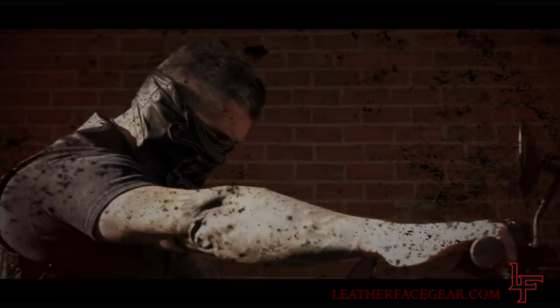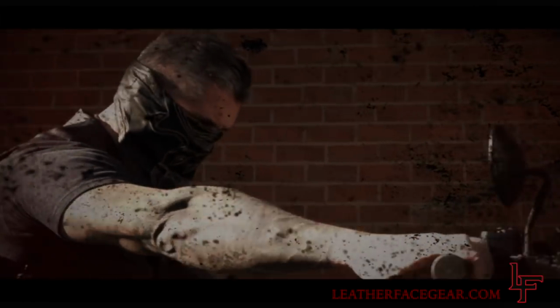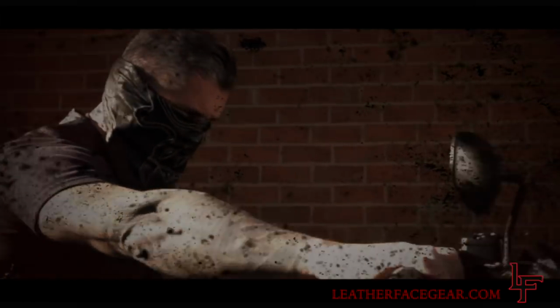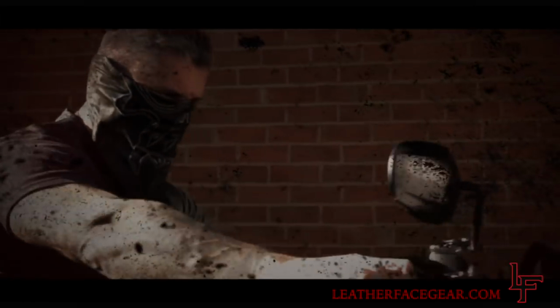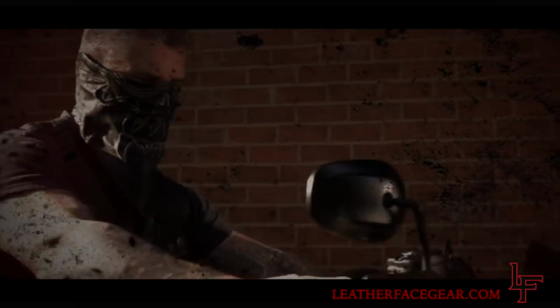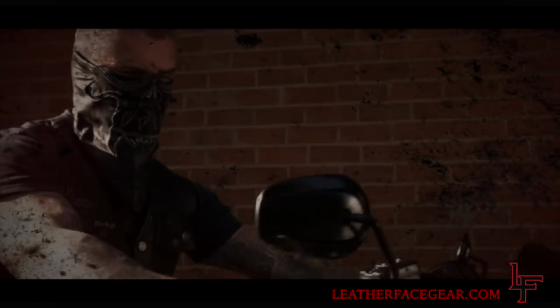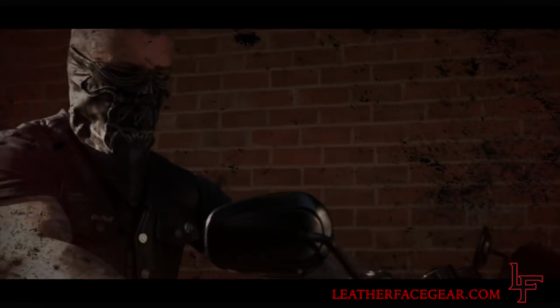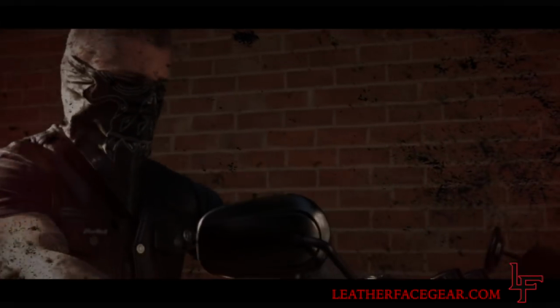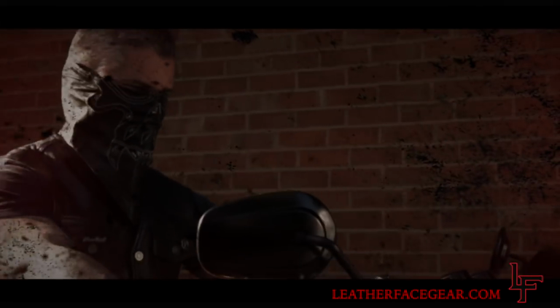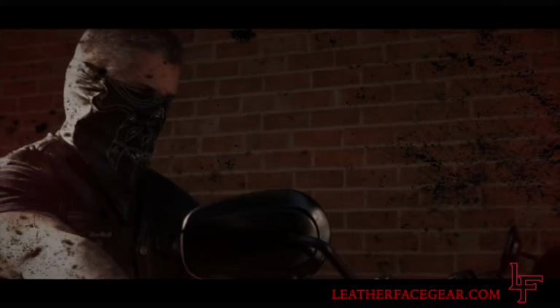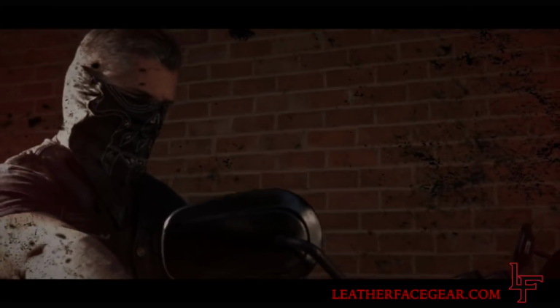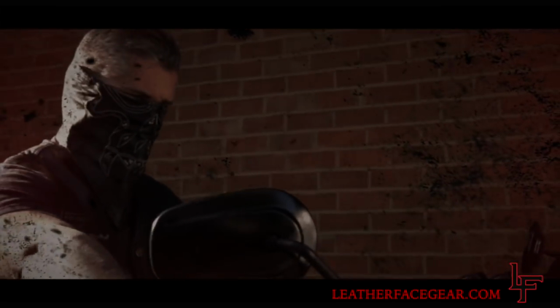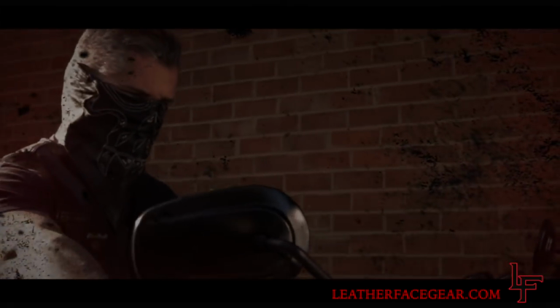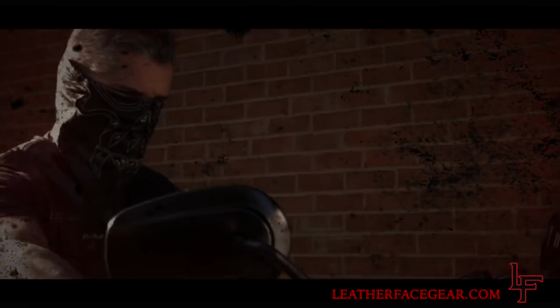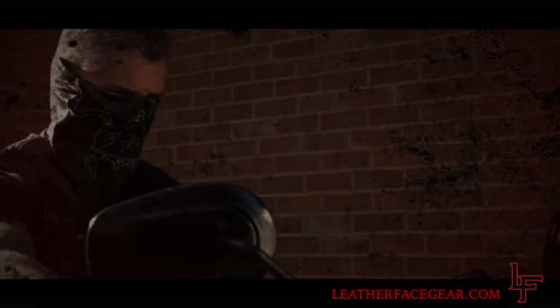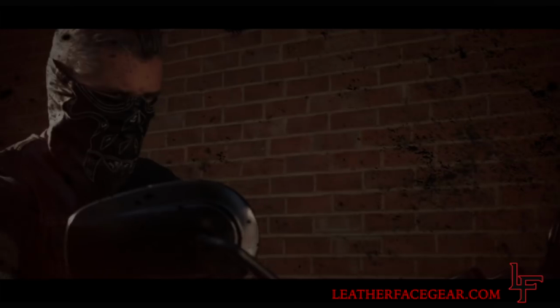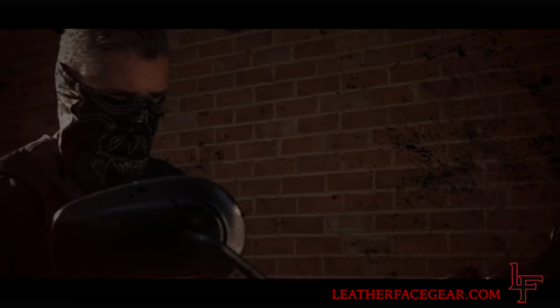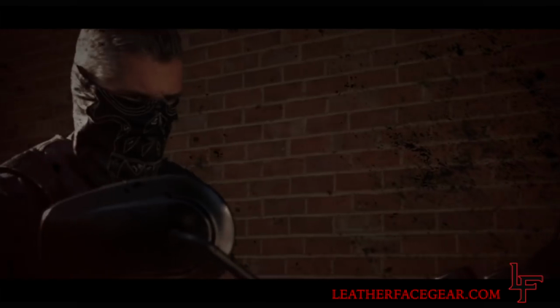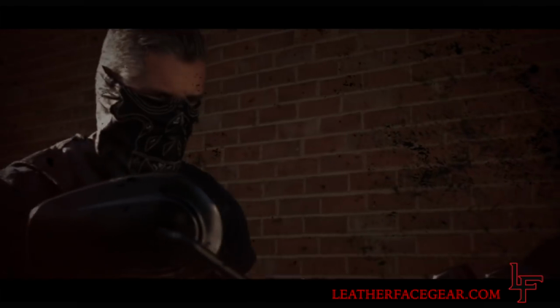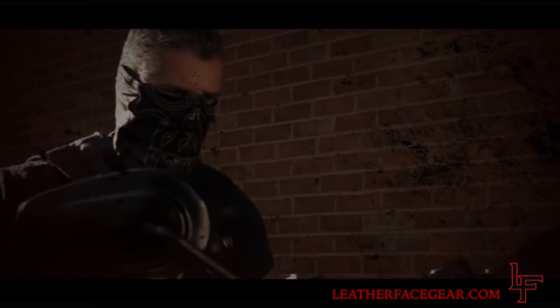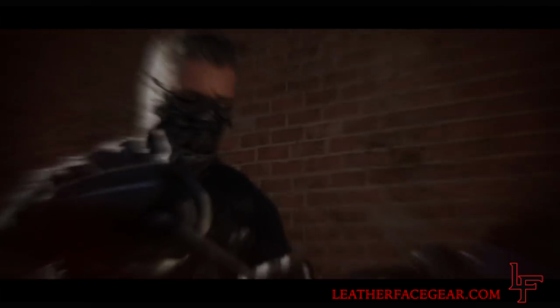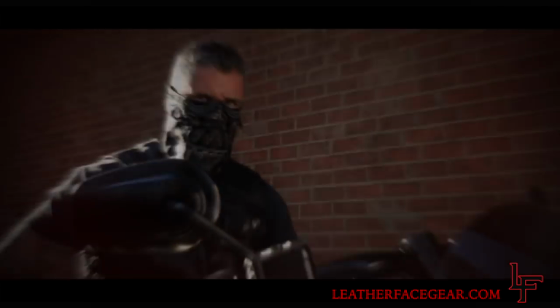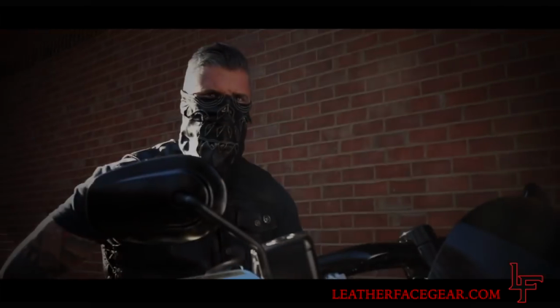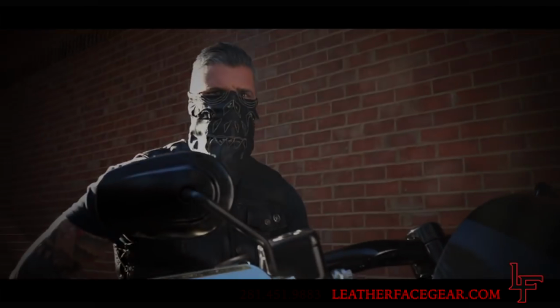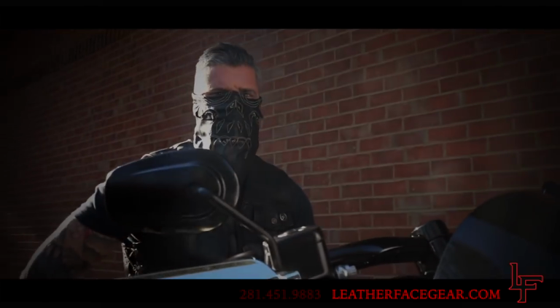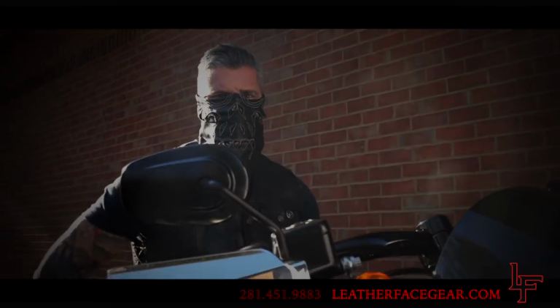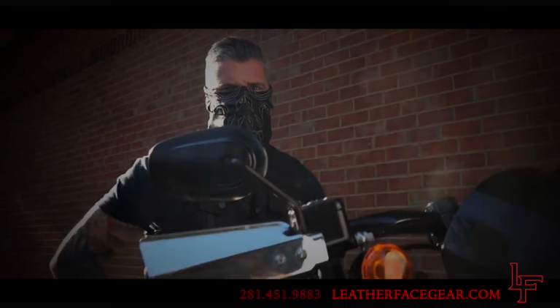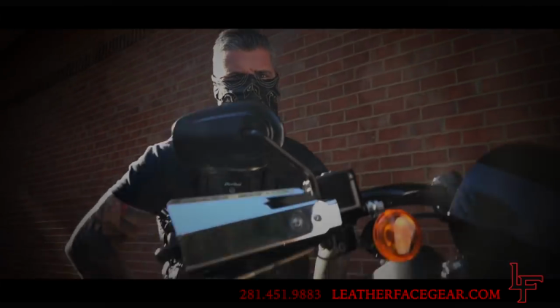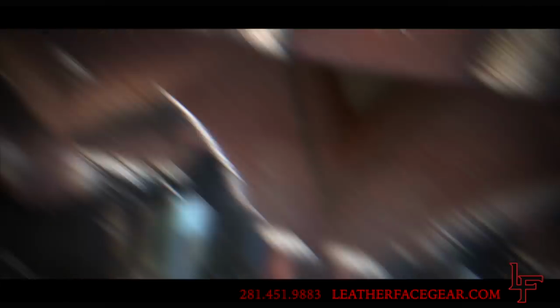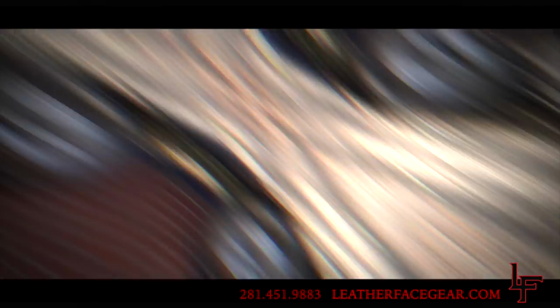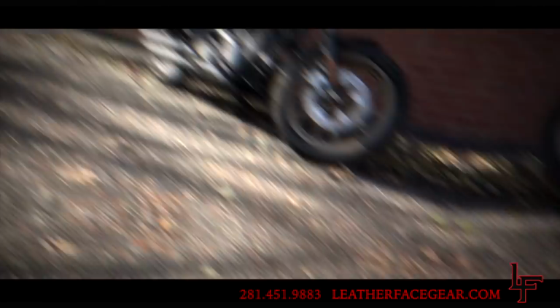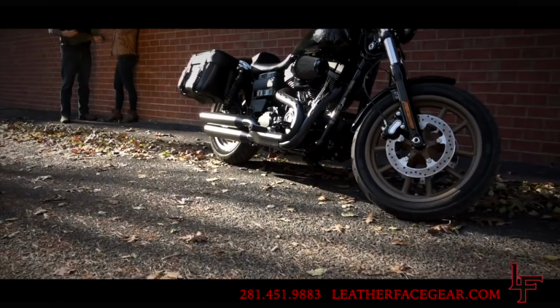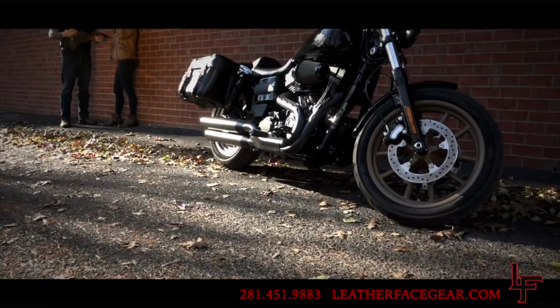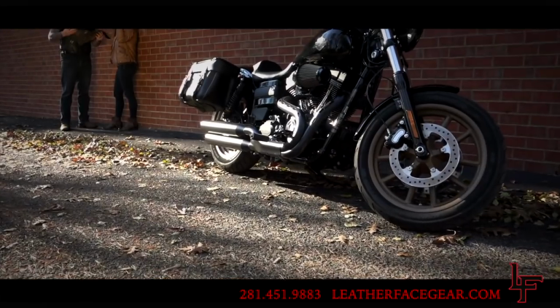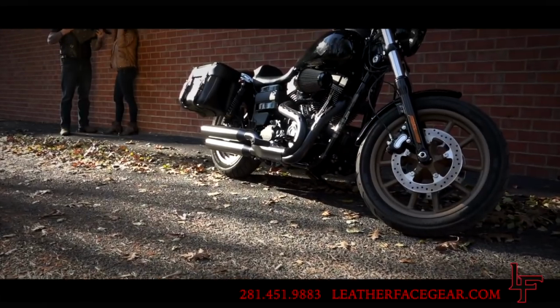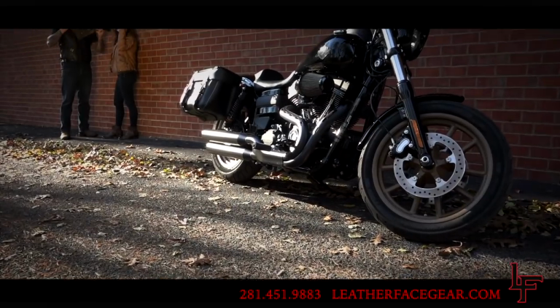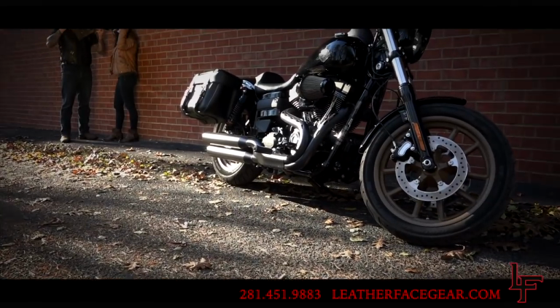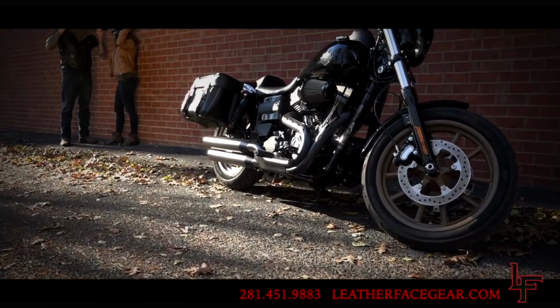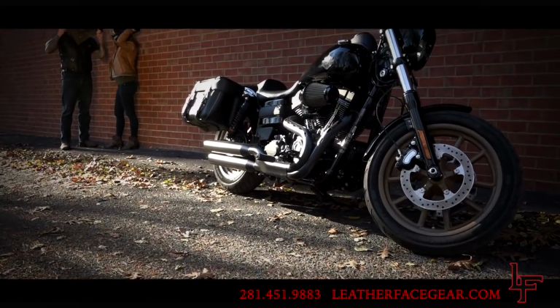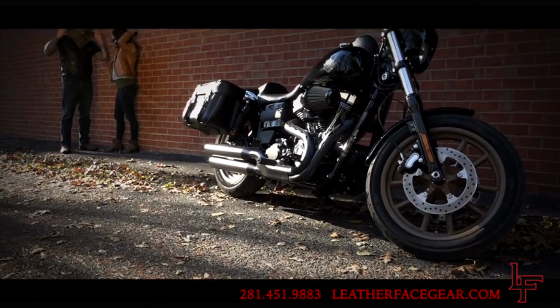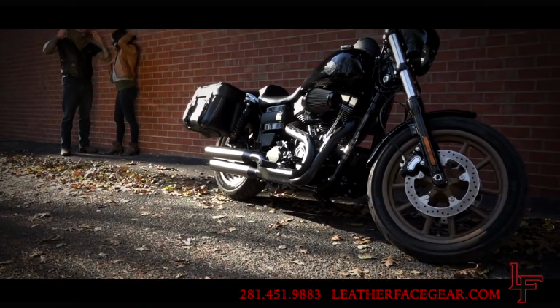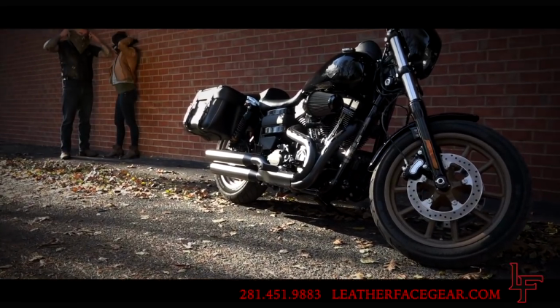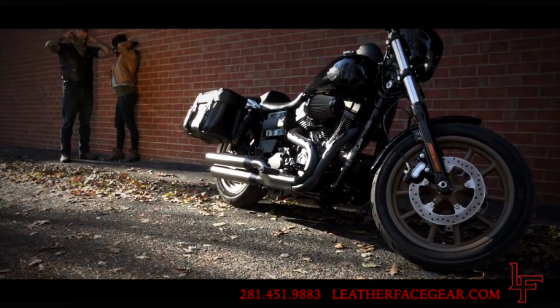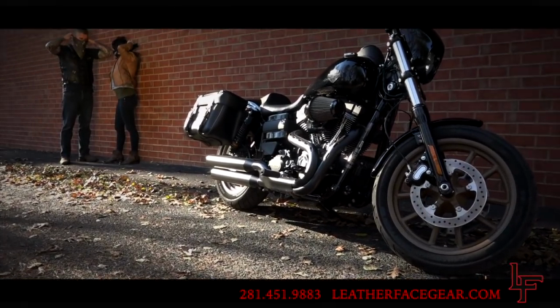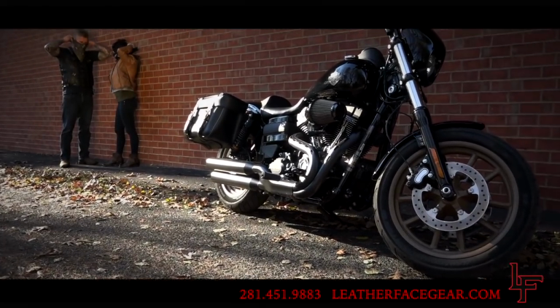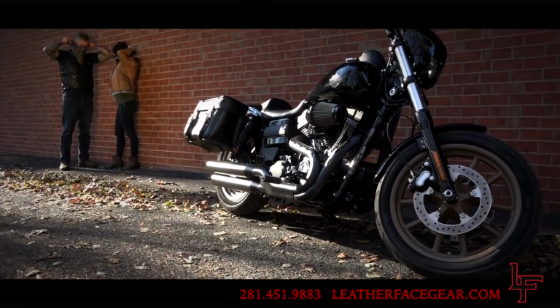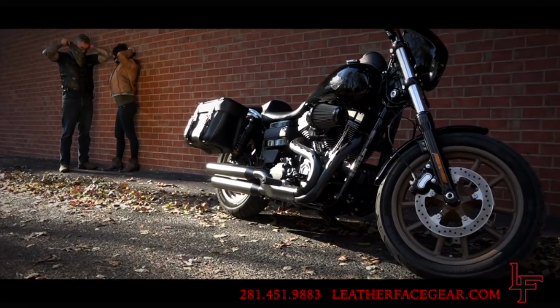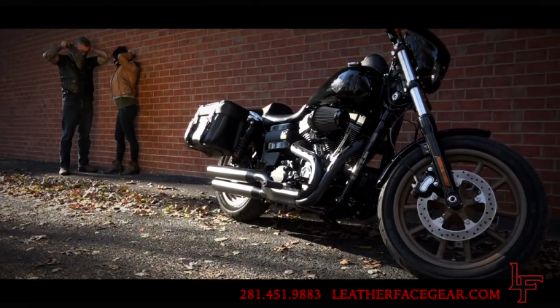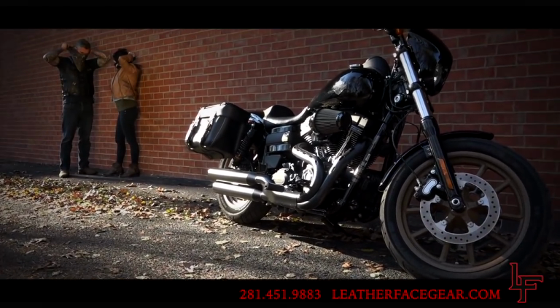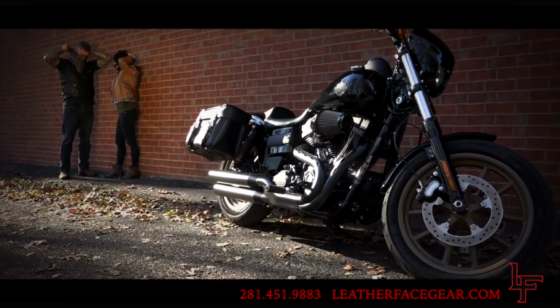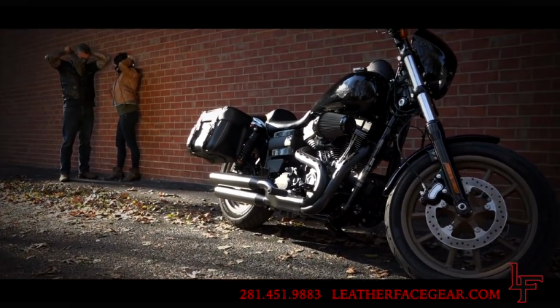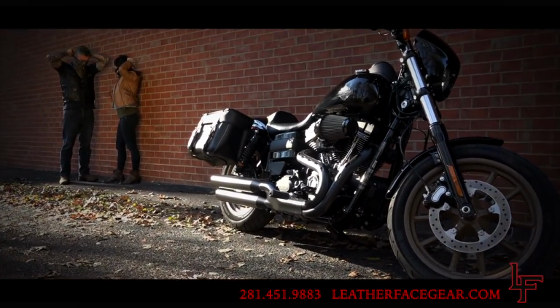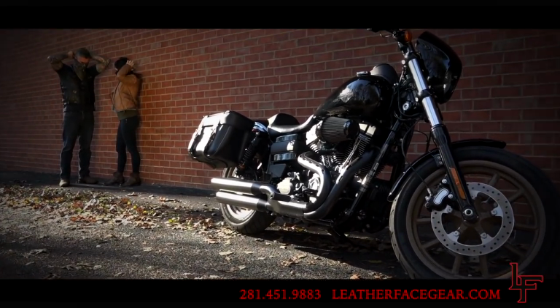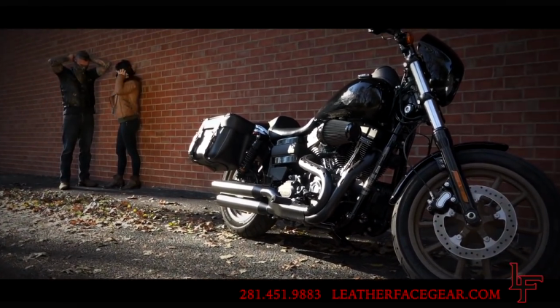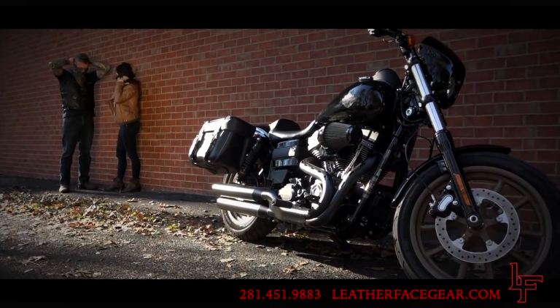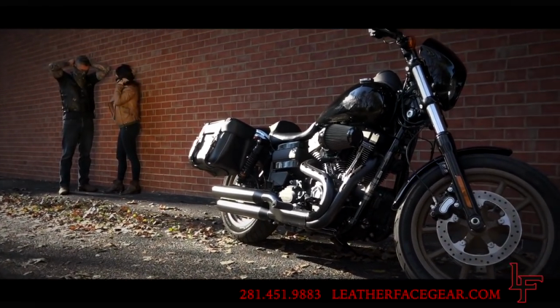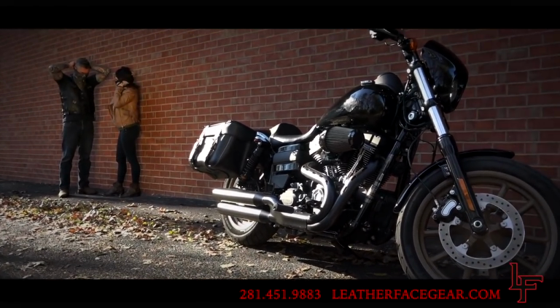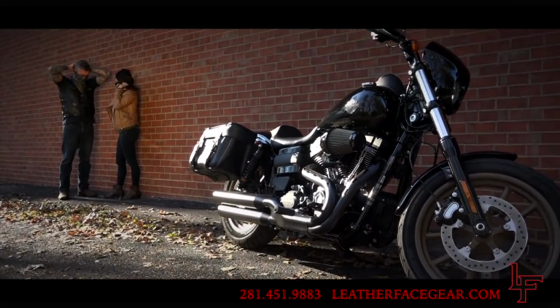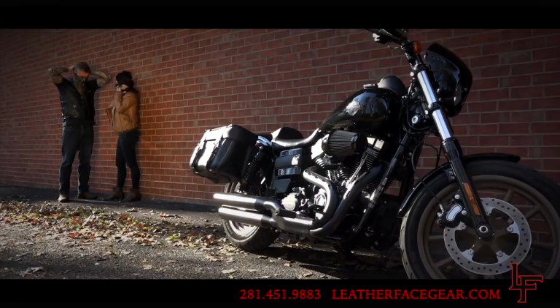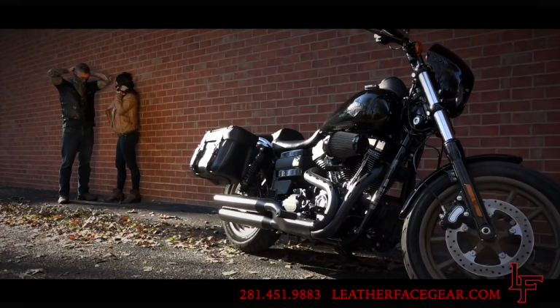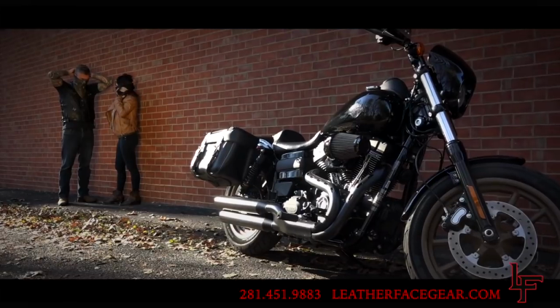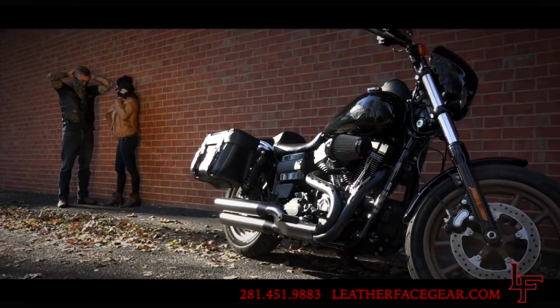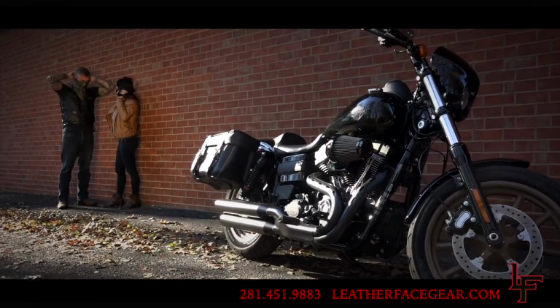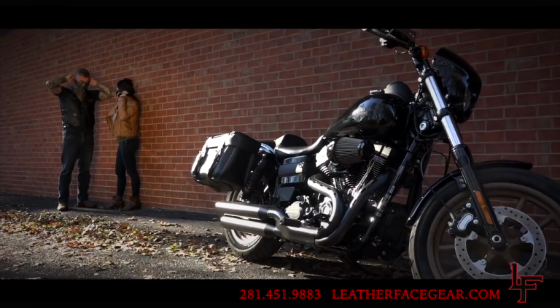To get your Leatherface mask today or find out more, visit us at leatherfacegear.com or call us at 281-451-9883.